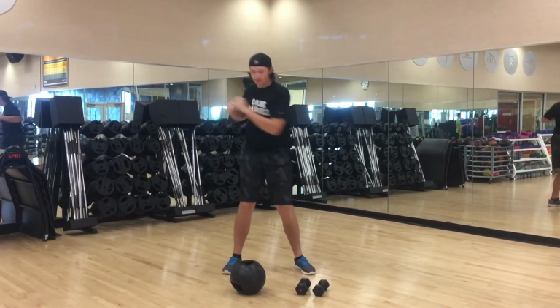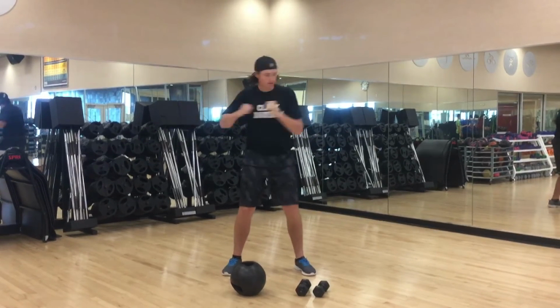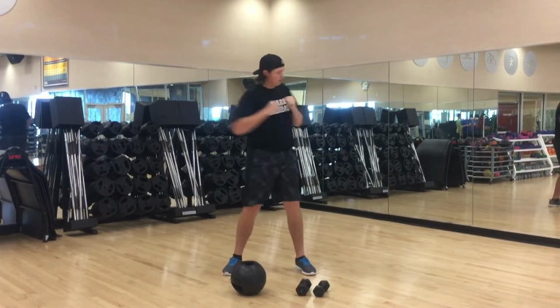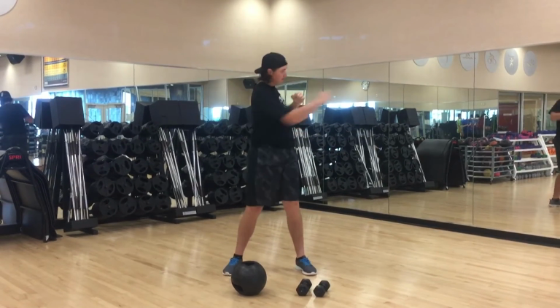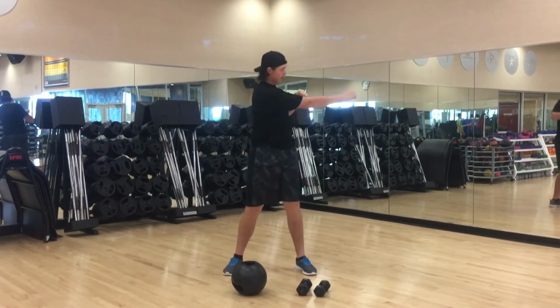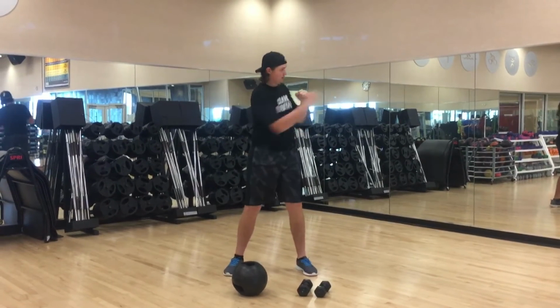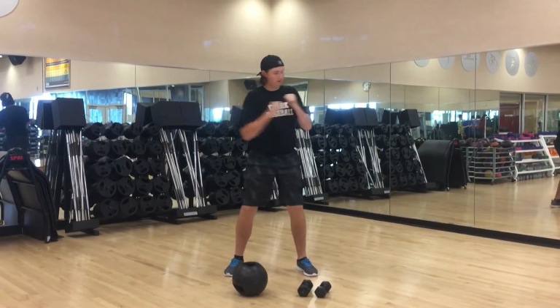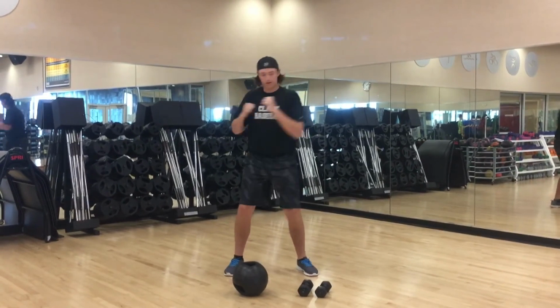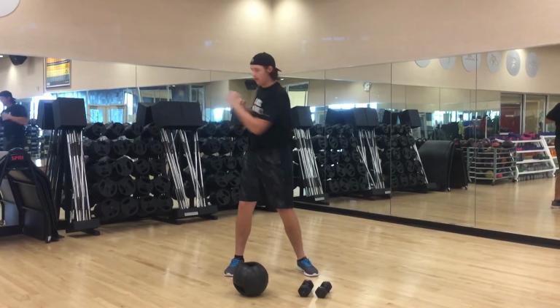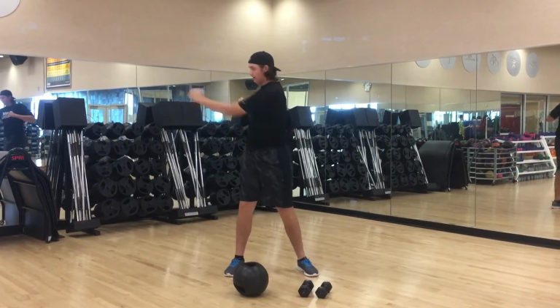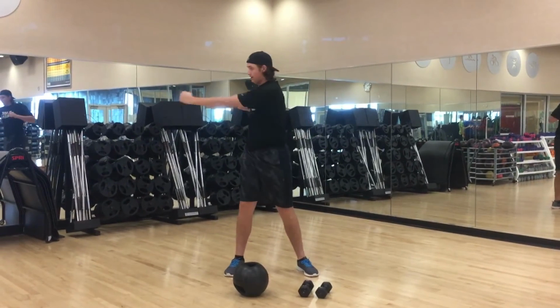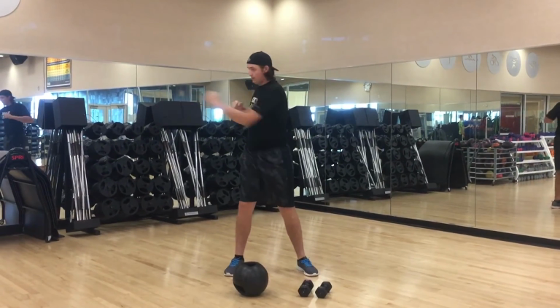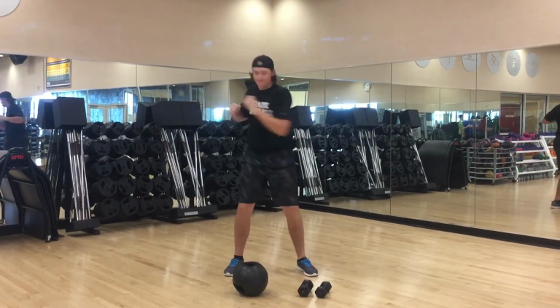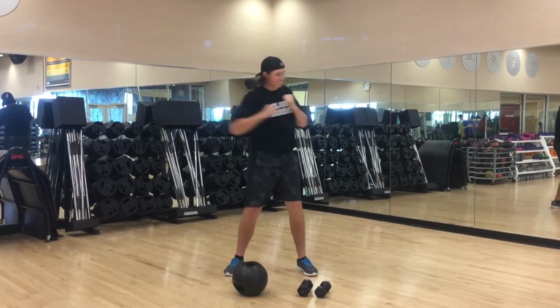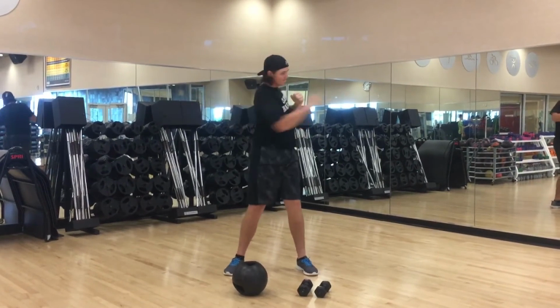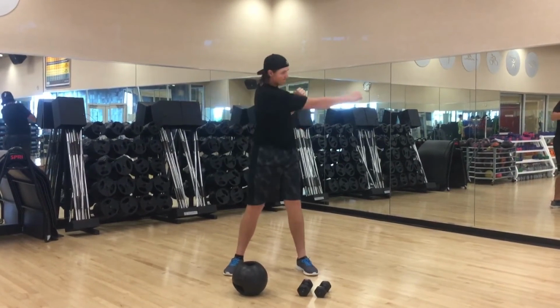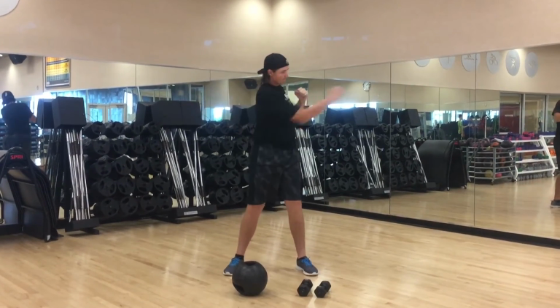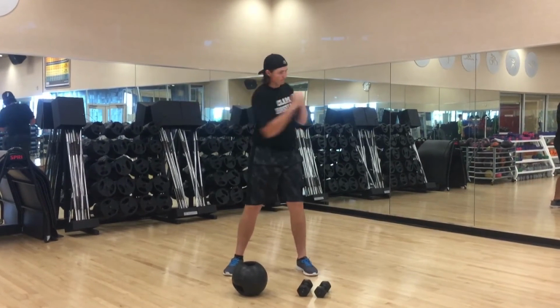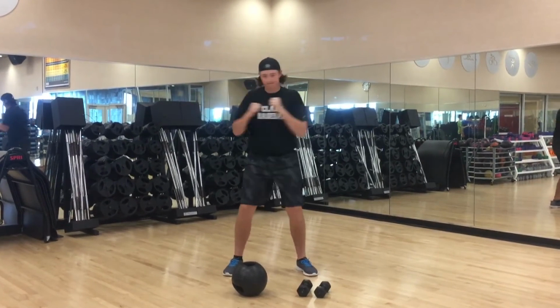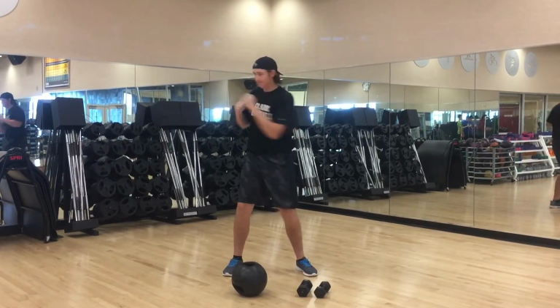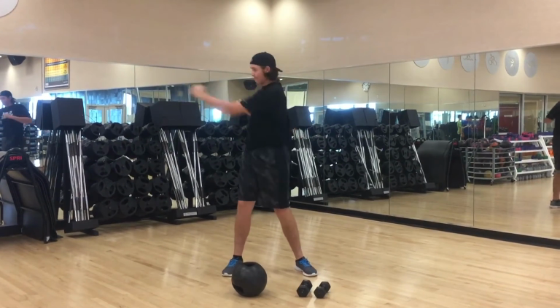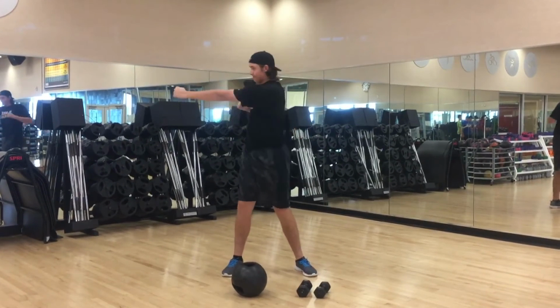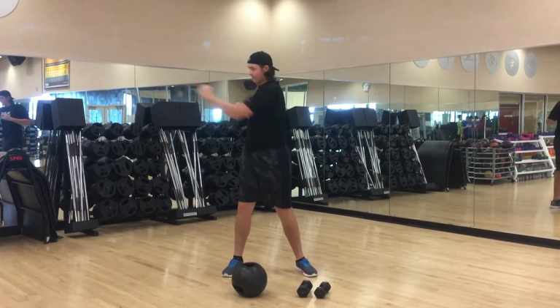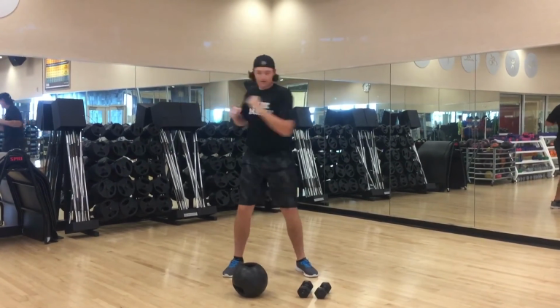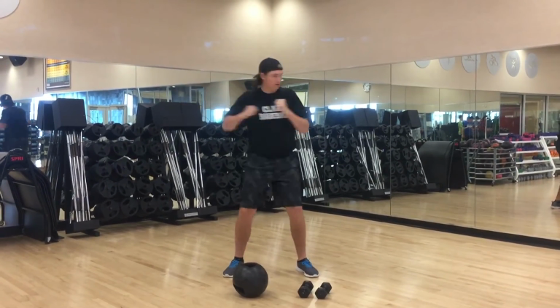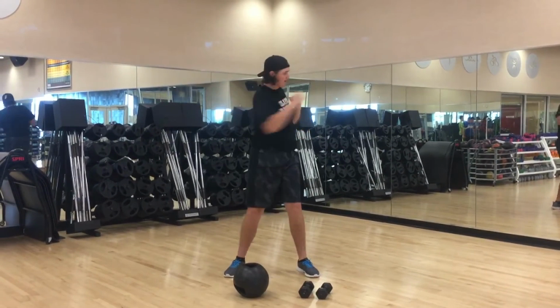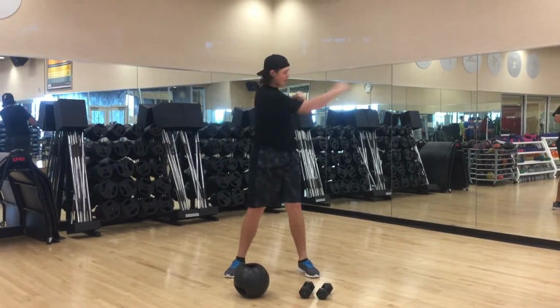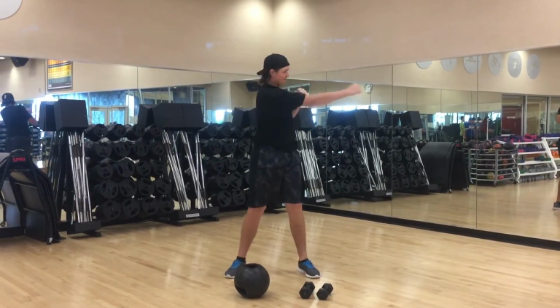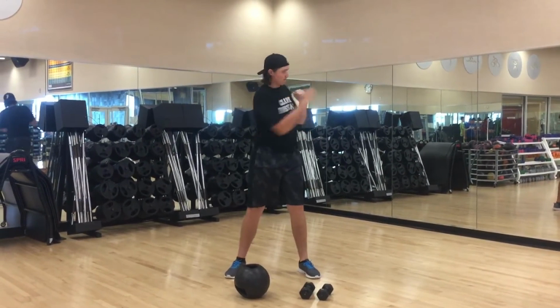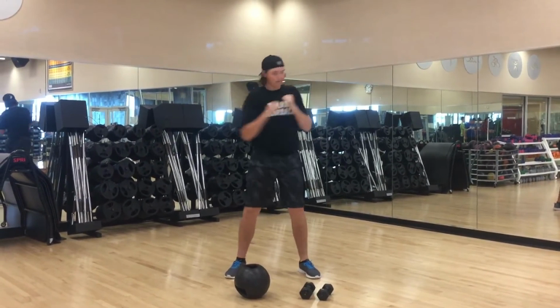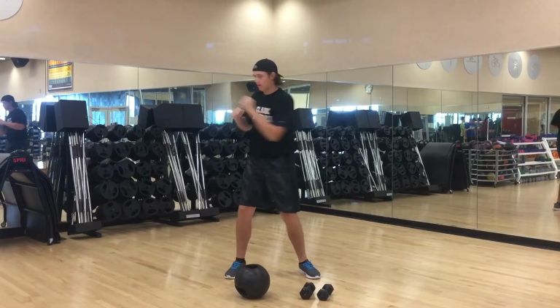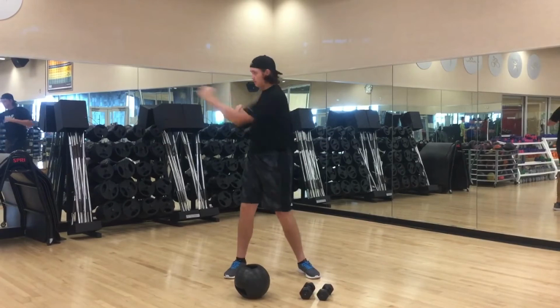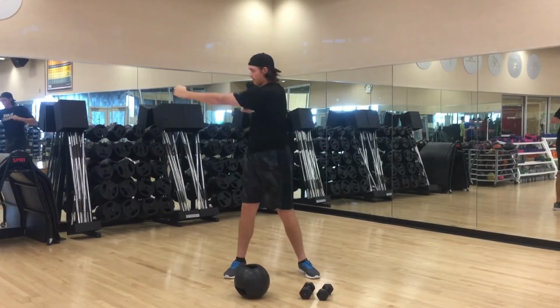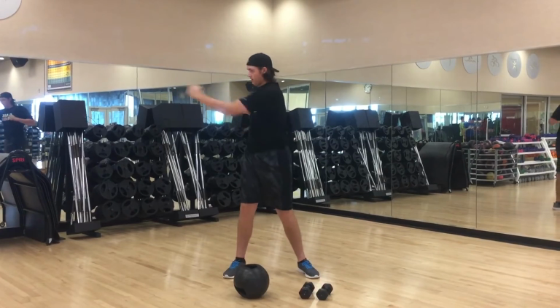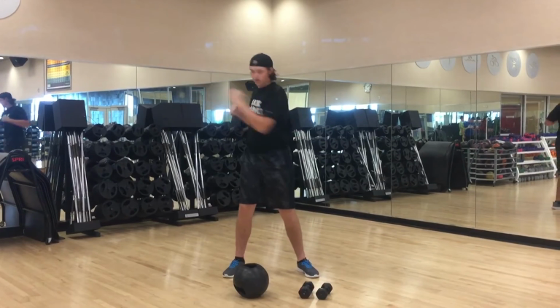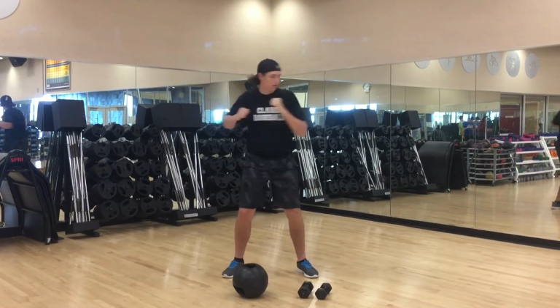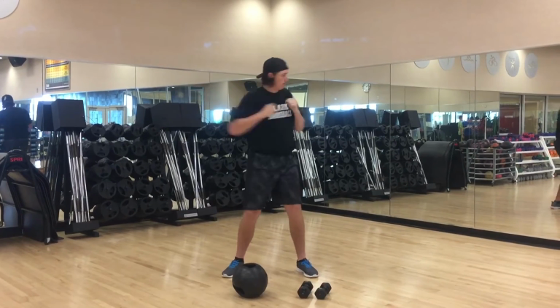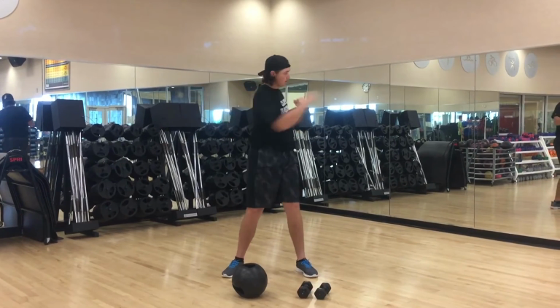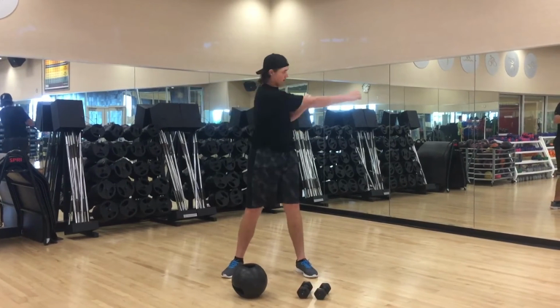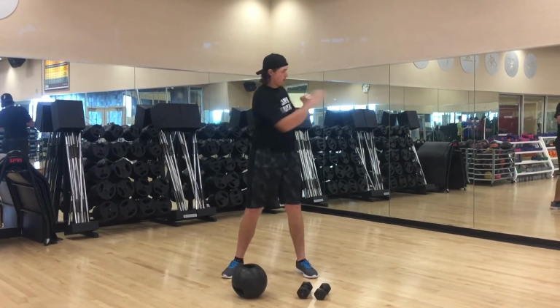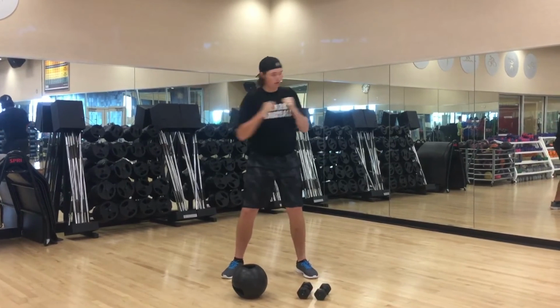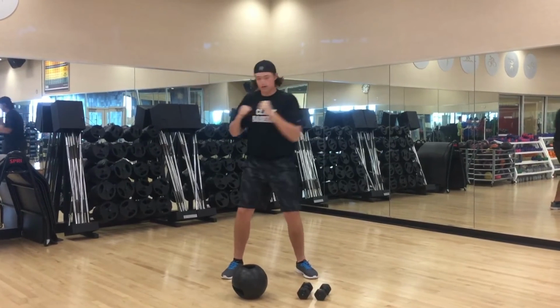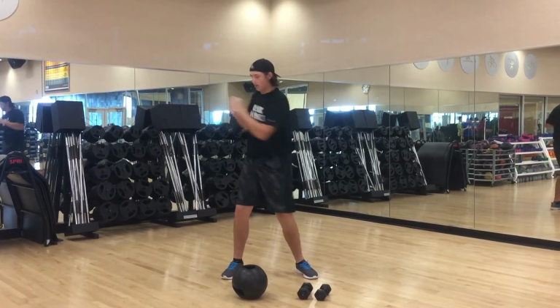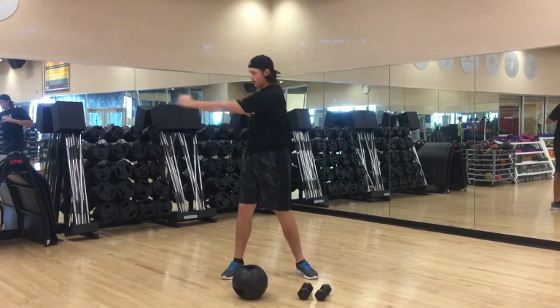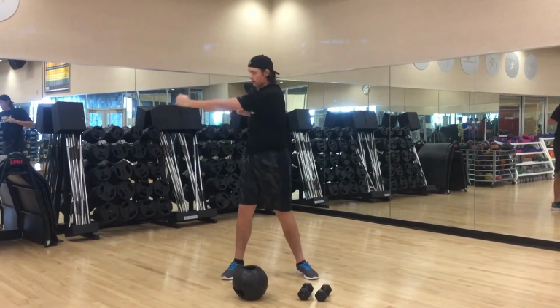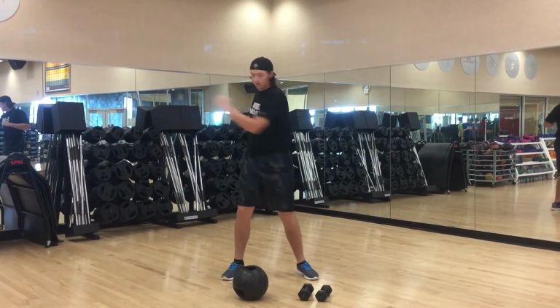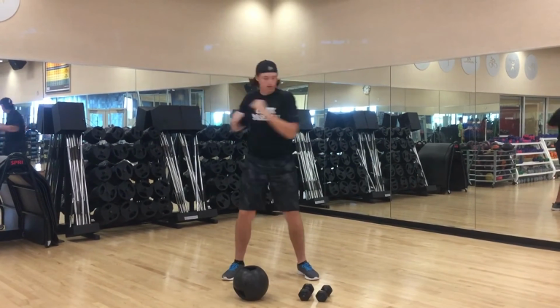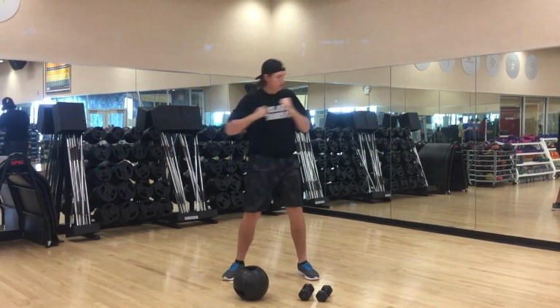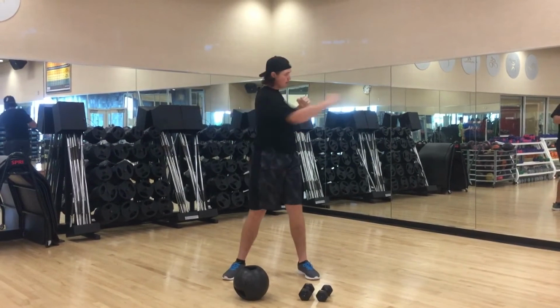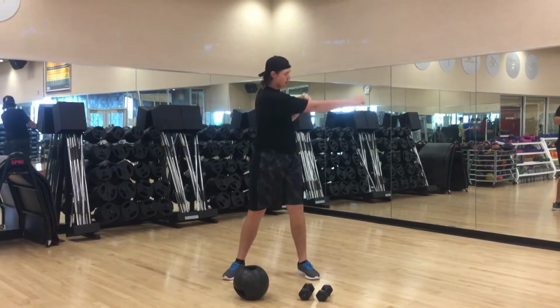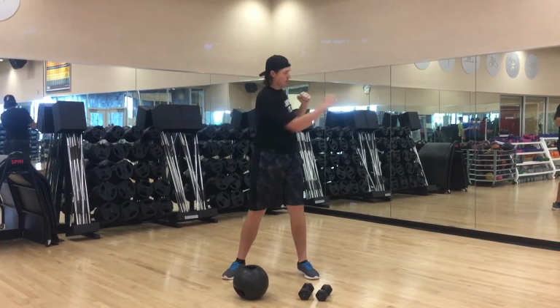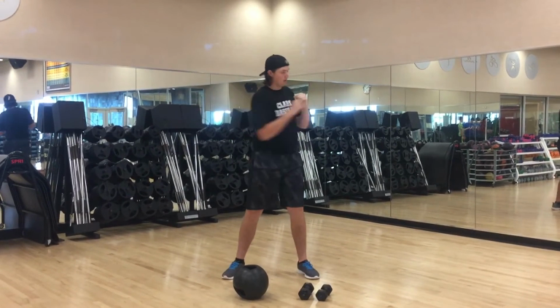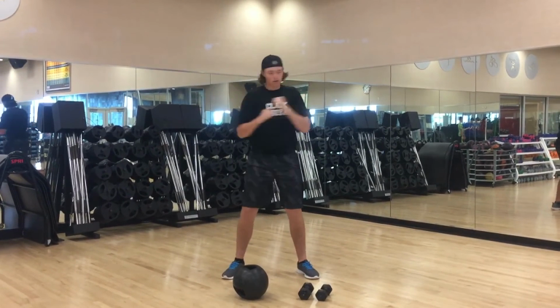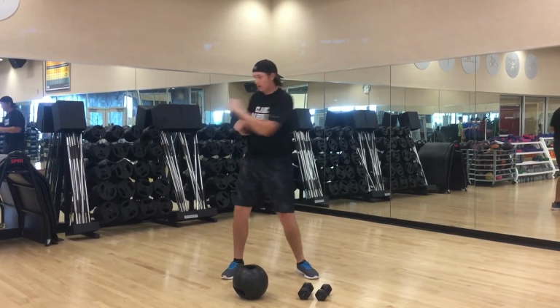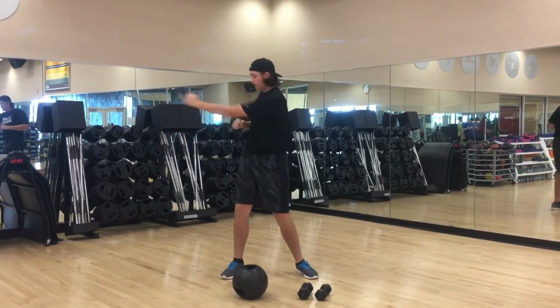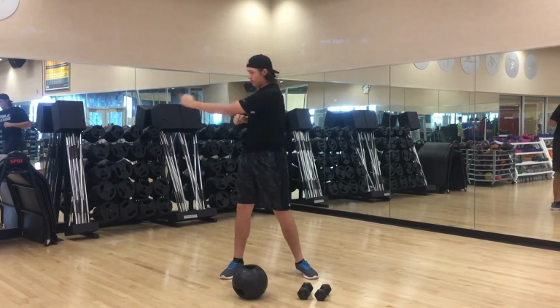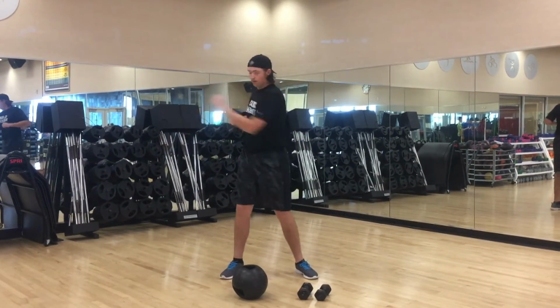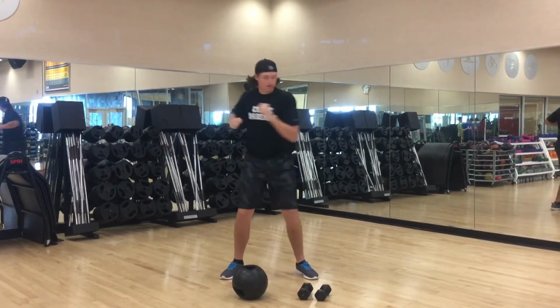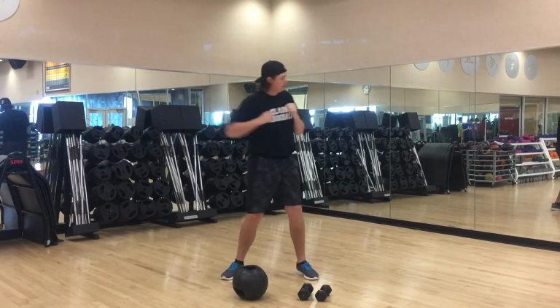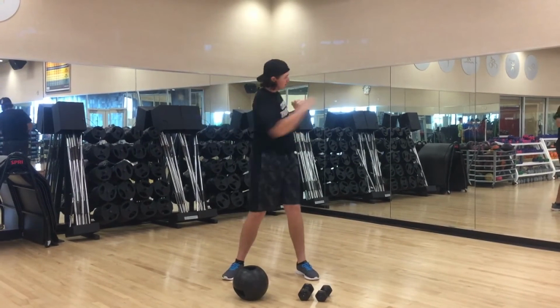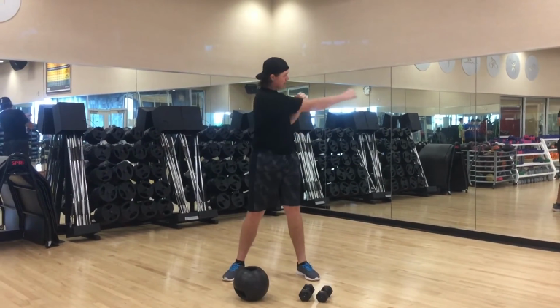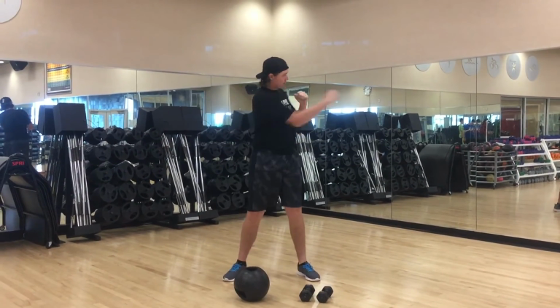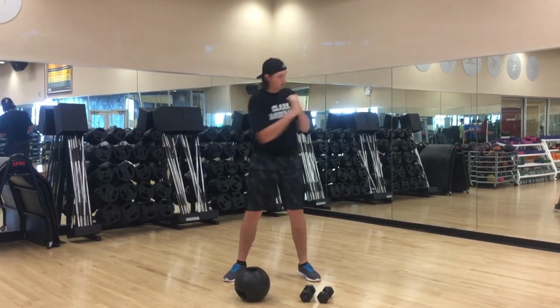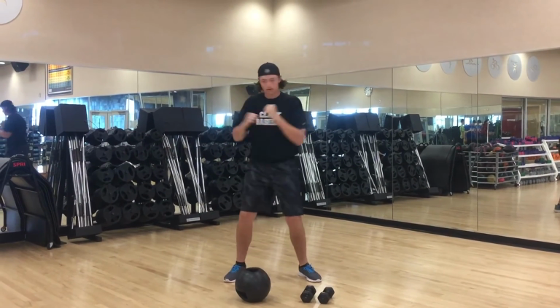That's 20 seconds, 10 more seconds. Keep pushing, keep pushing. Good job. In 5 seconds we're going to go into the body squat.